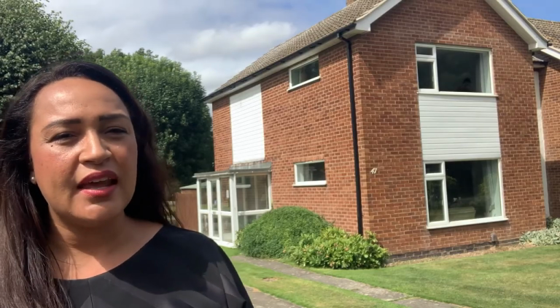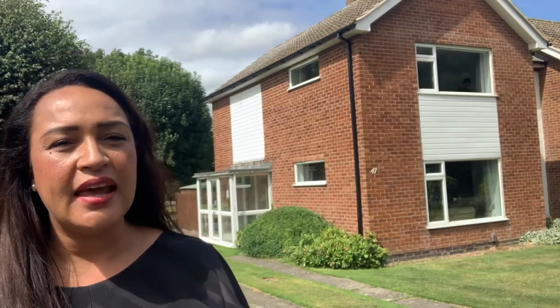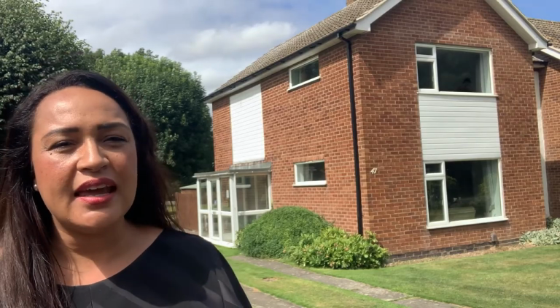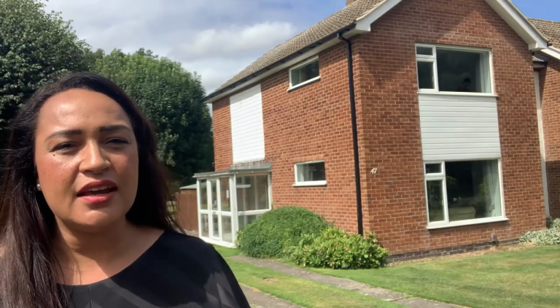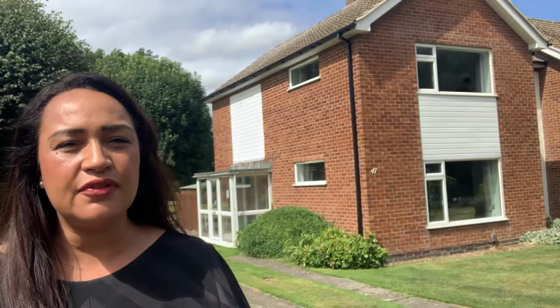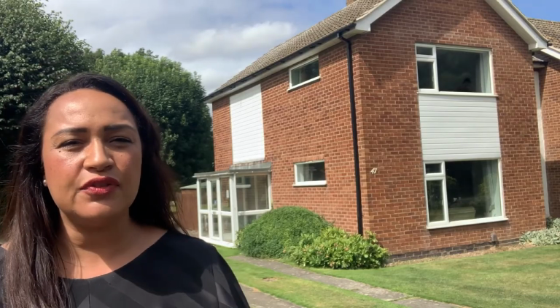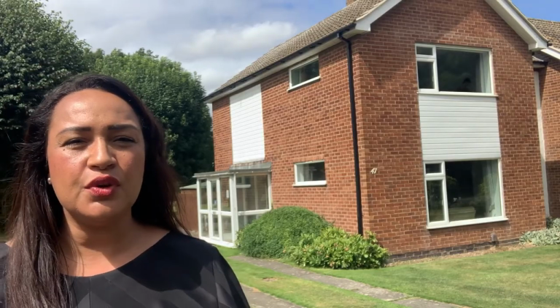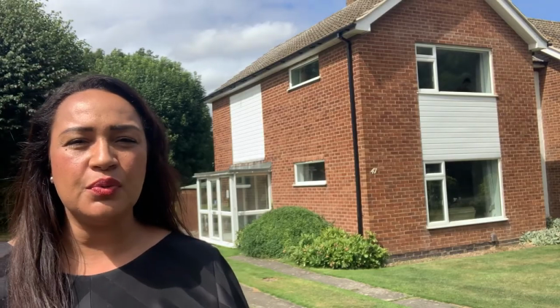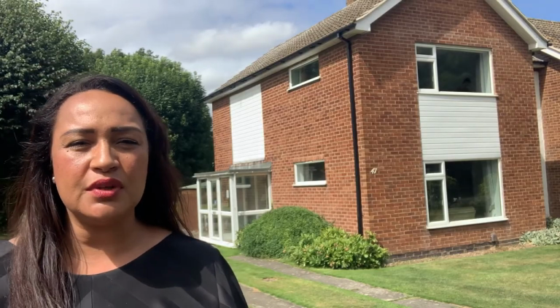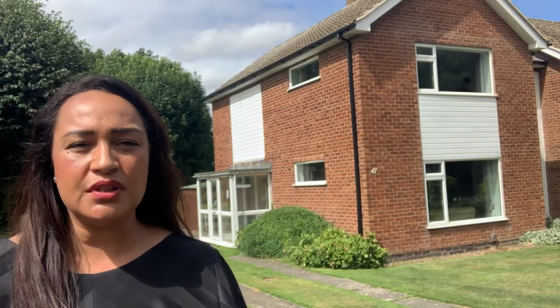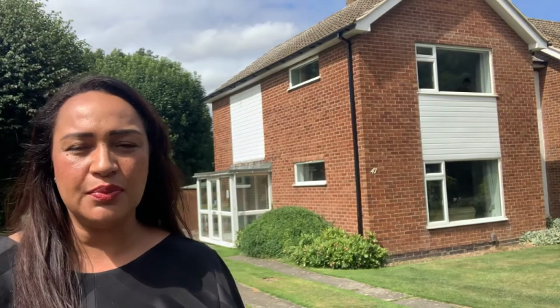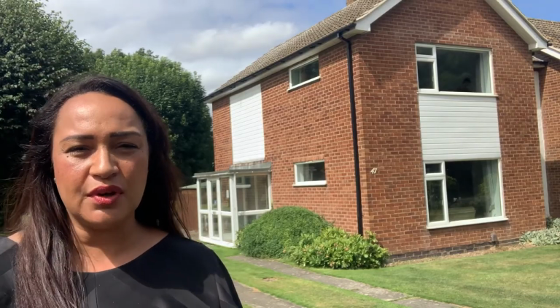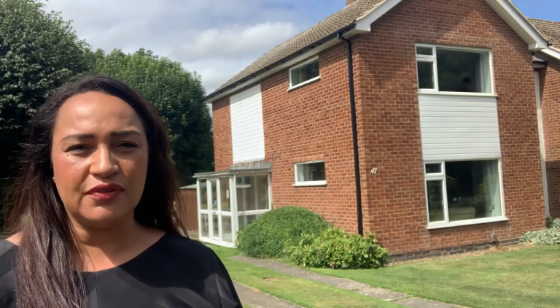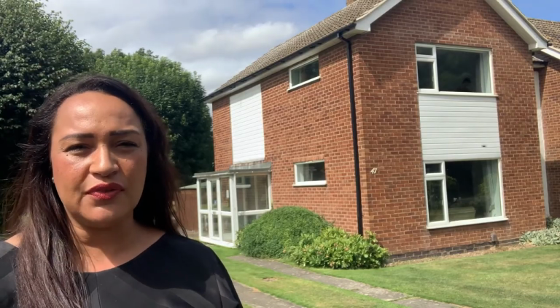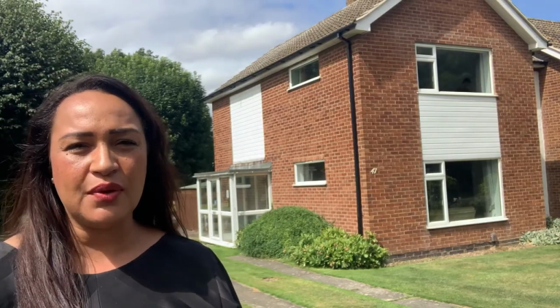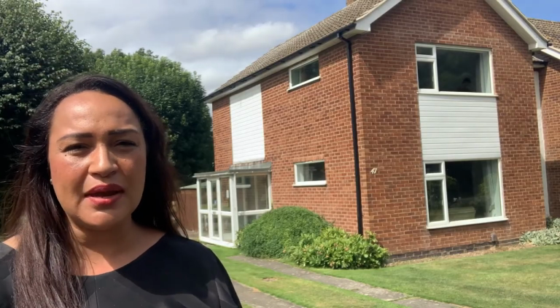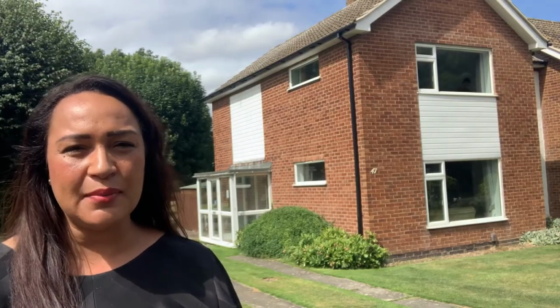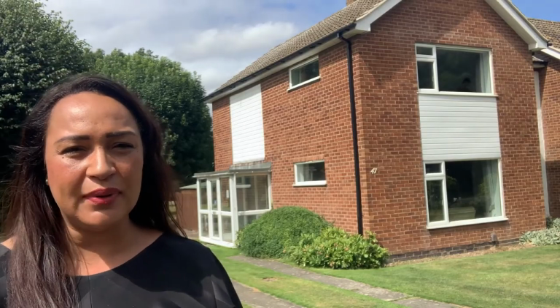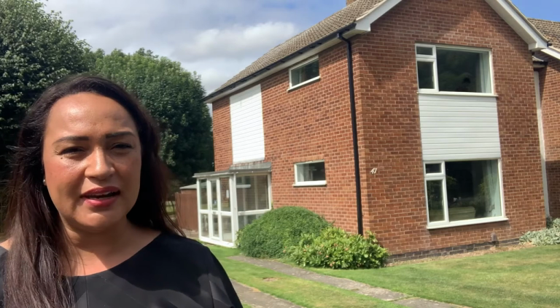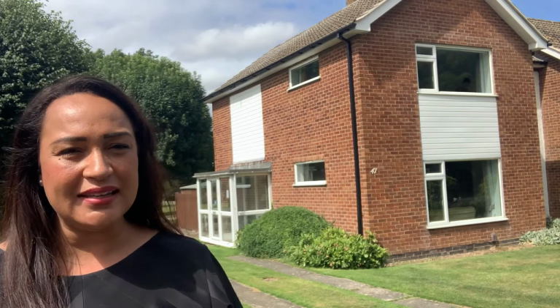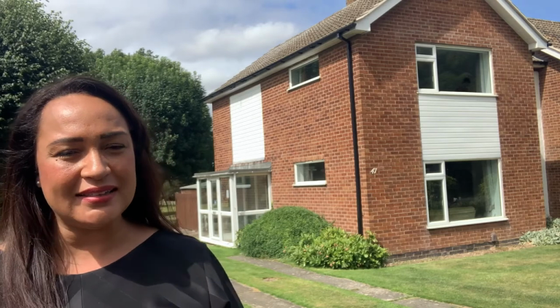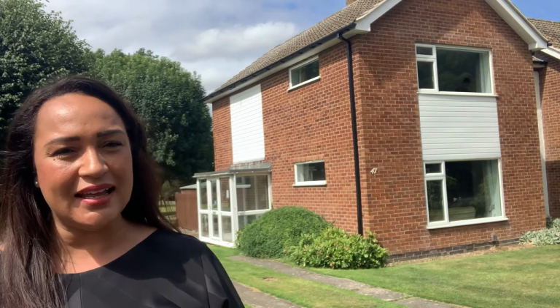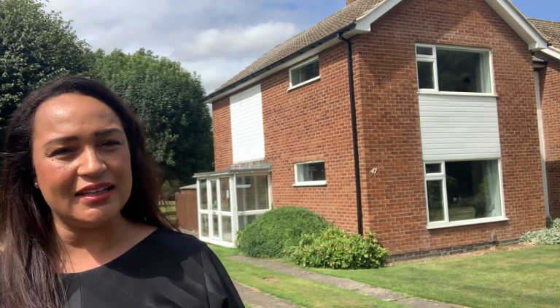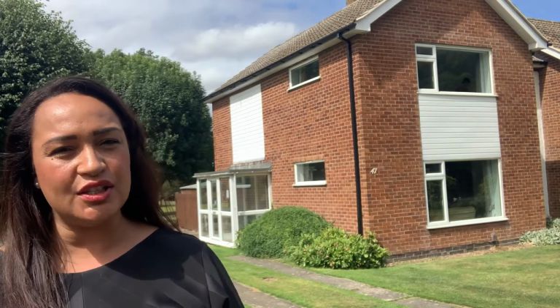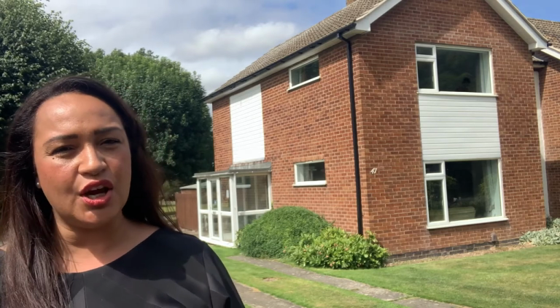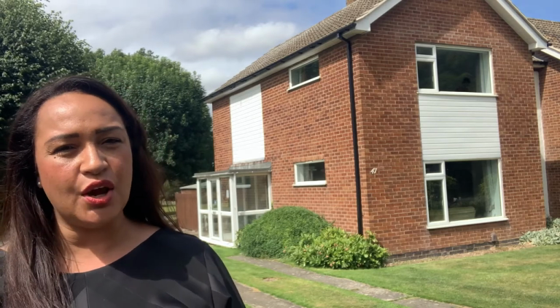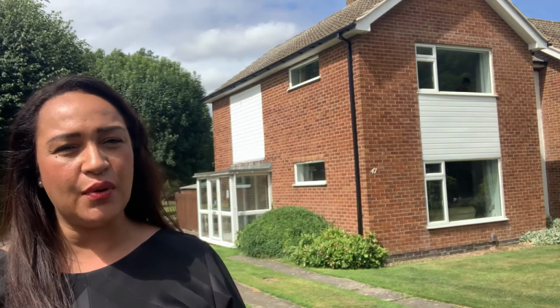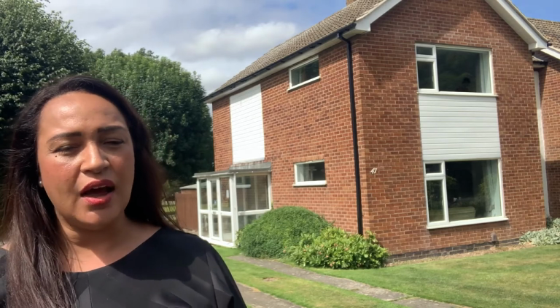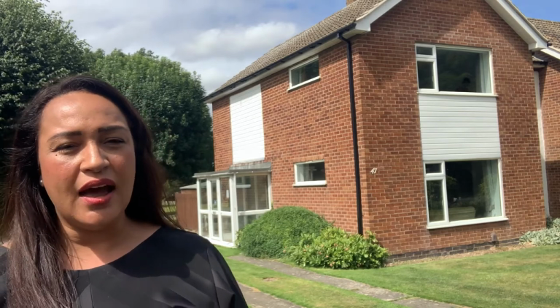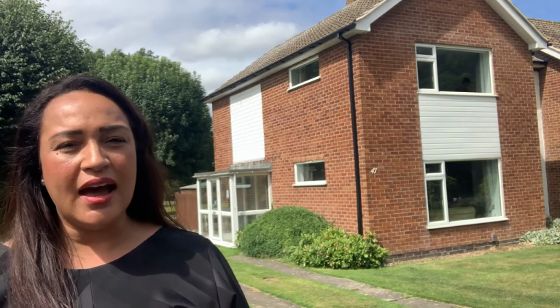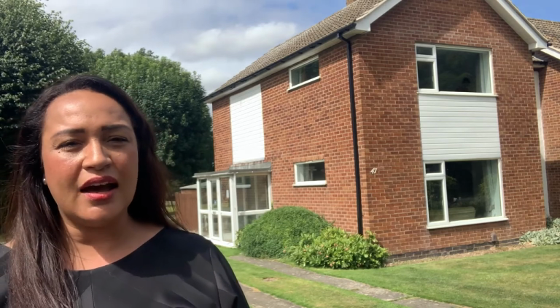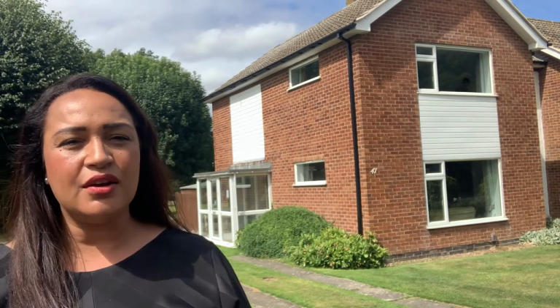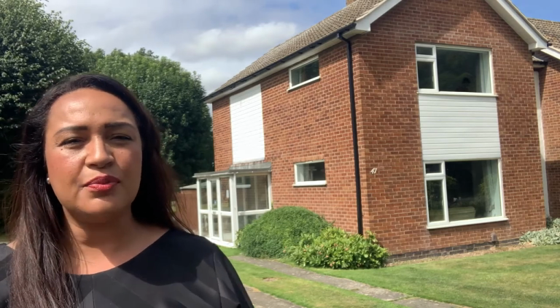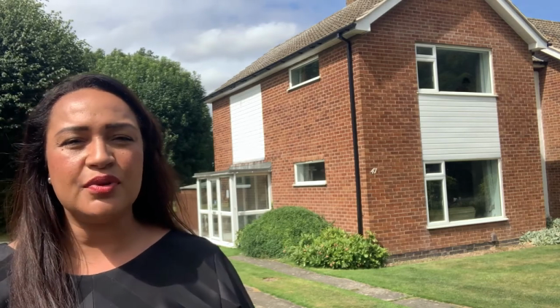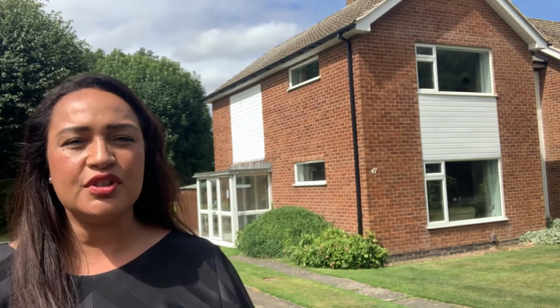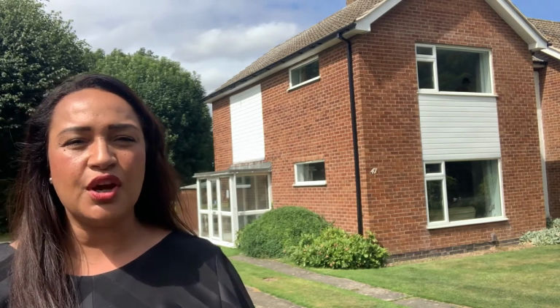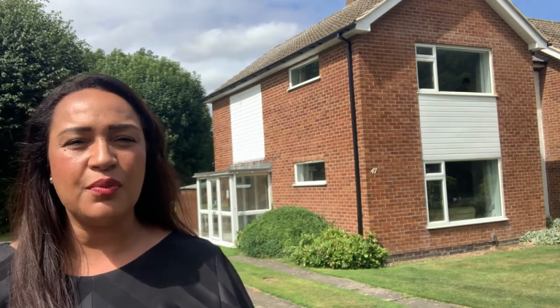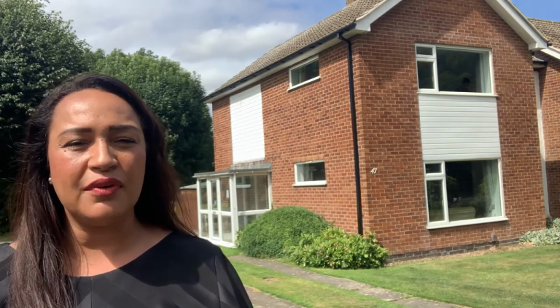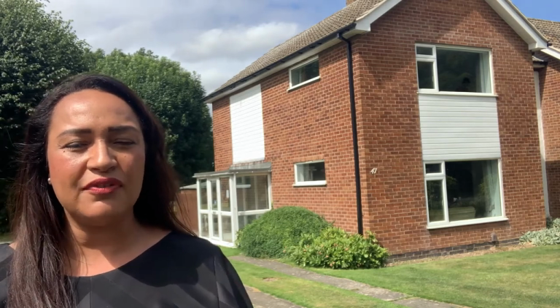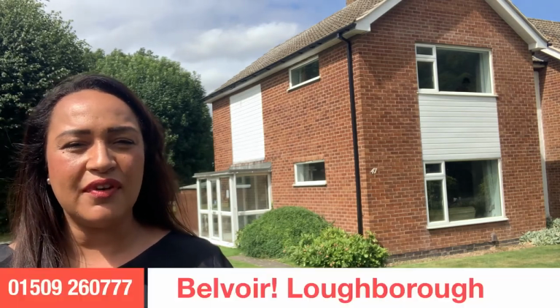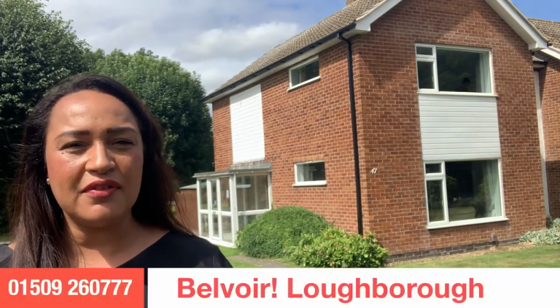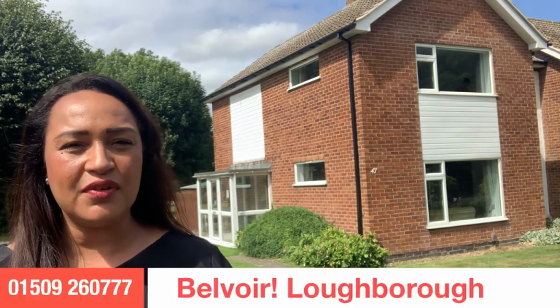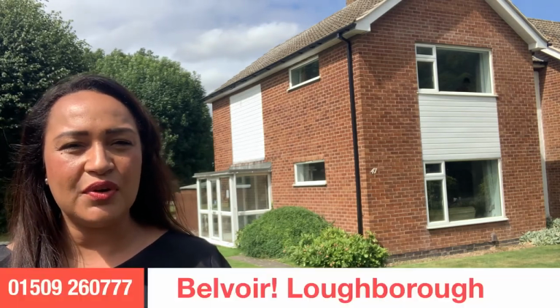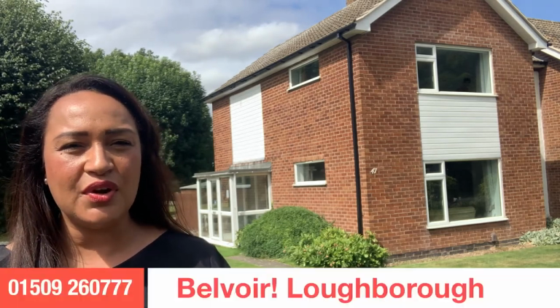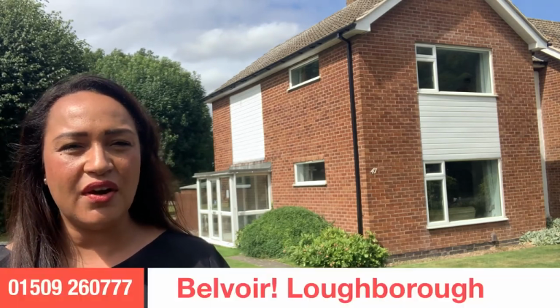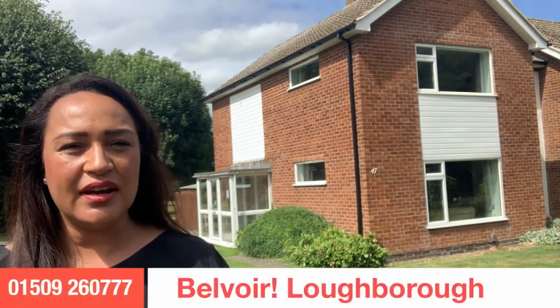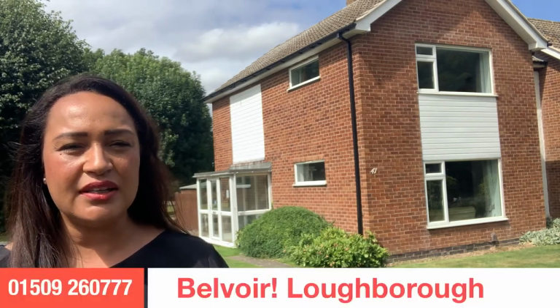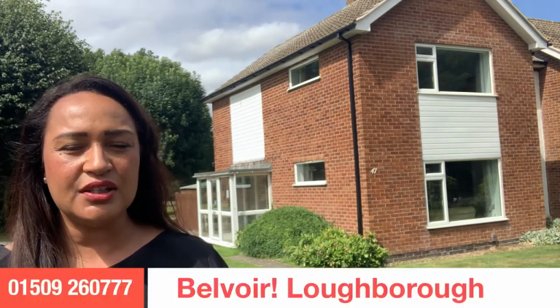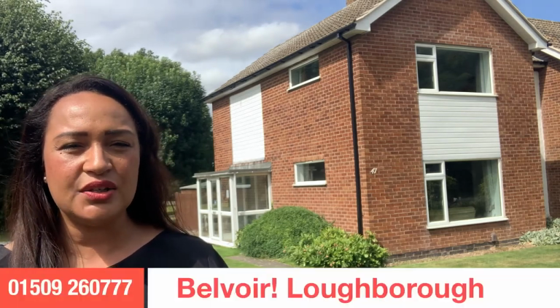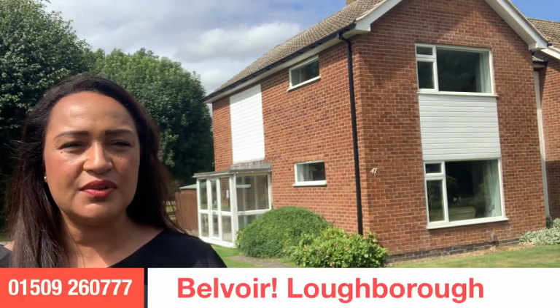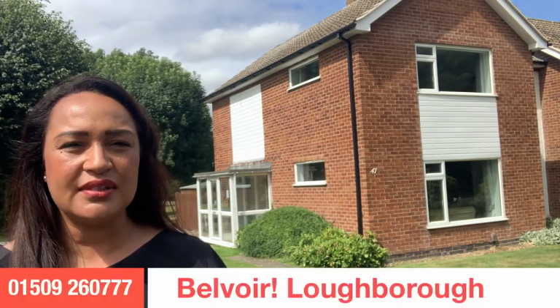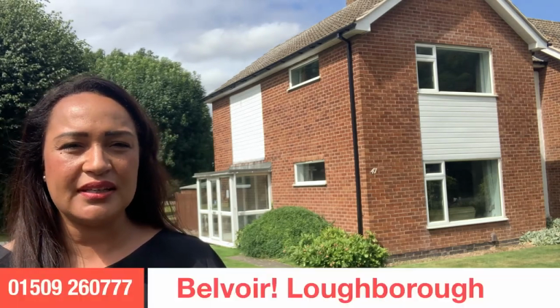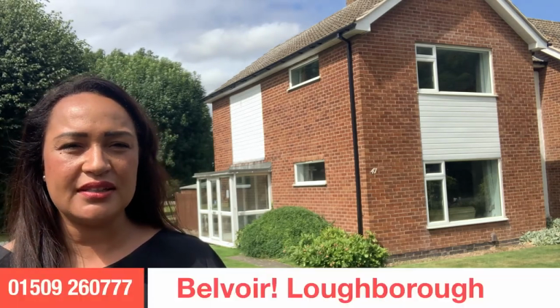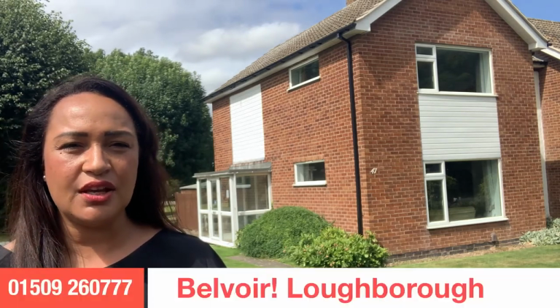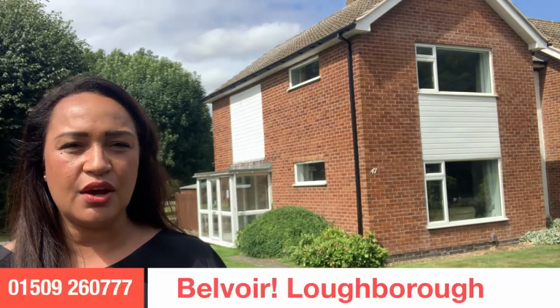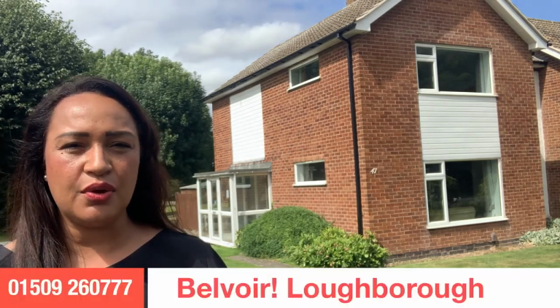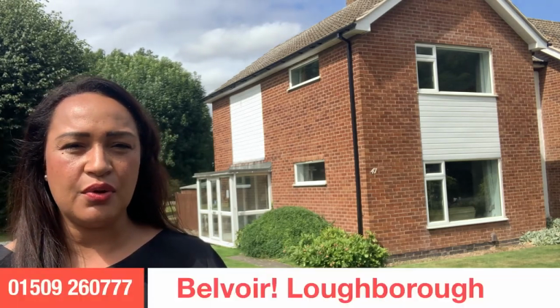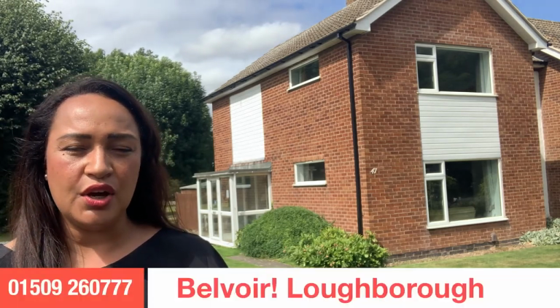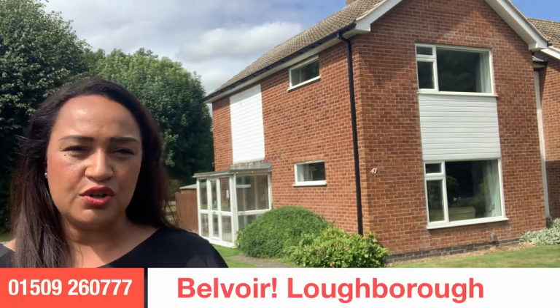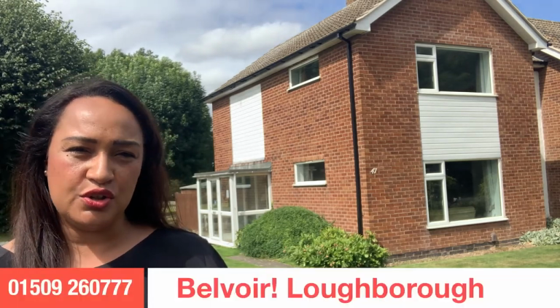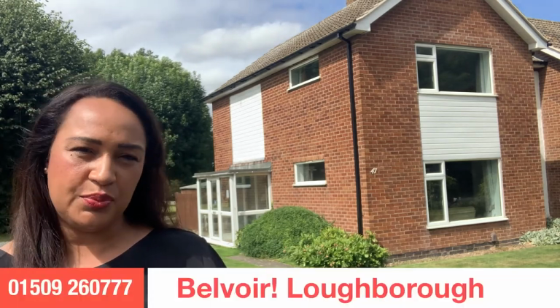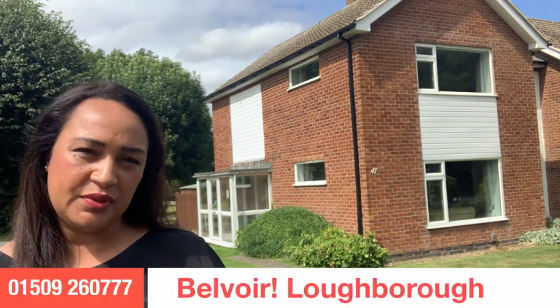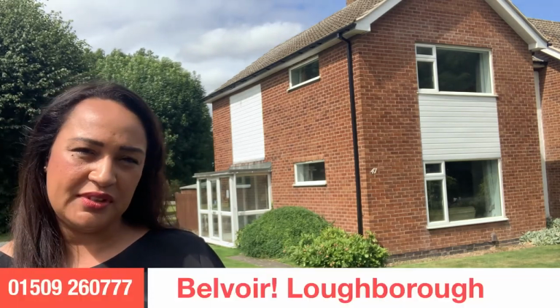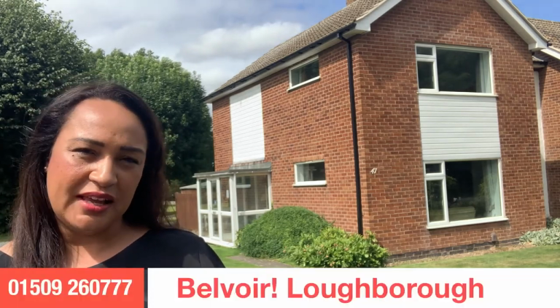If you want to book a viewing please let us know. Our number is 01509 260 777.